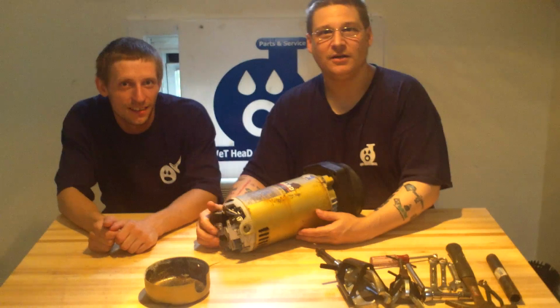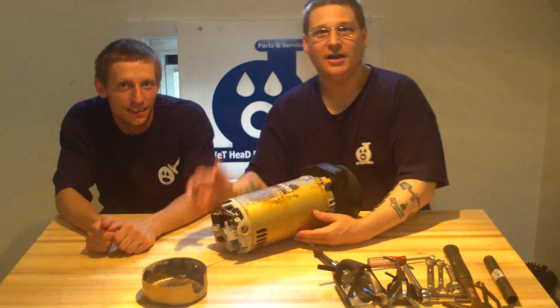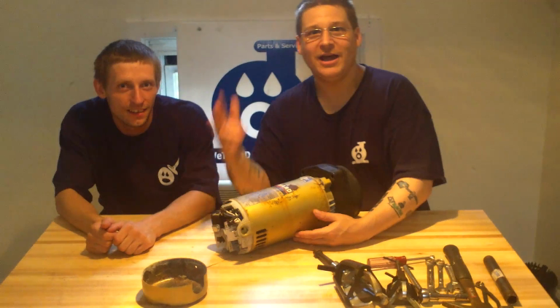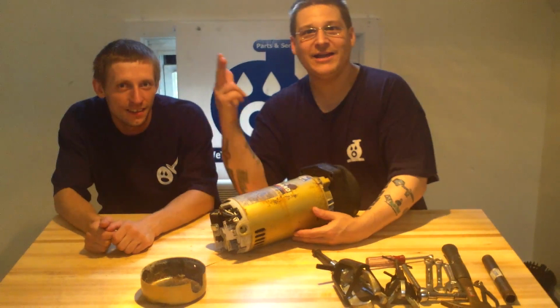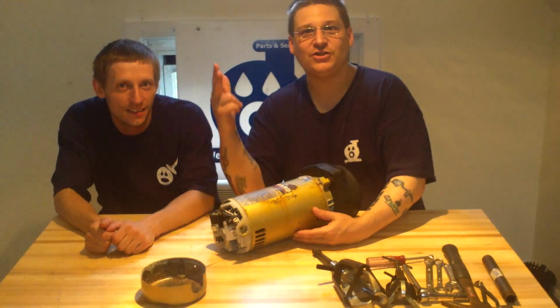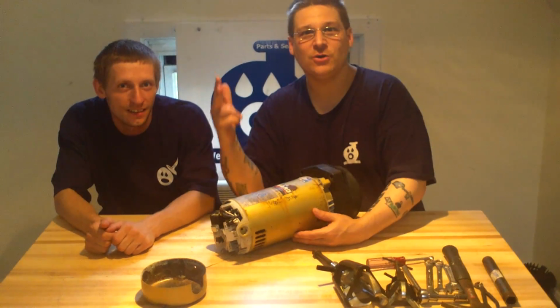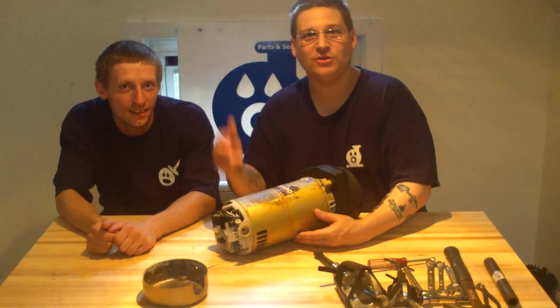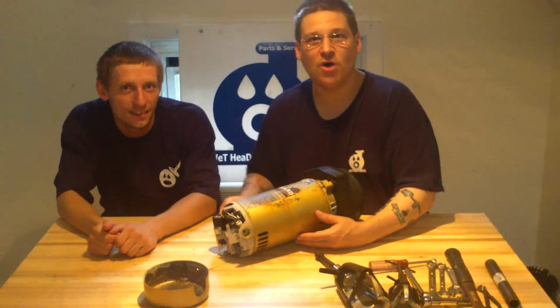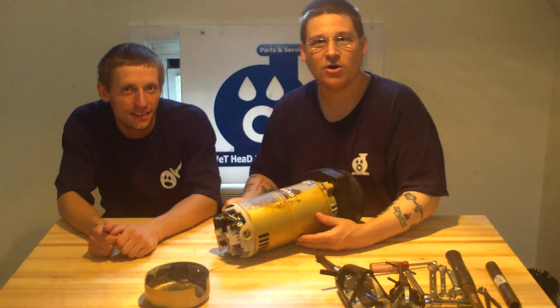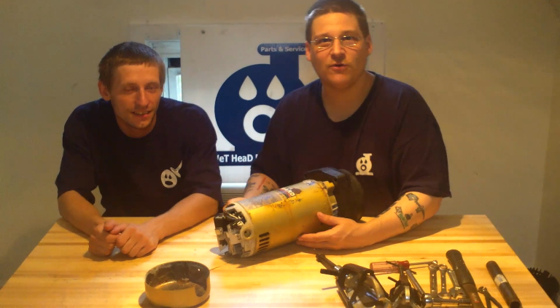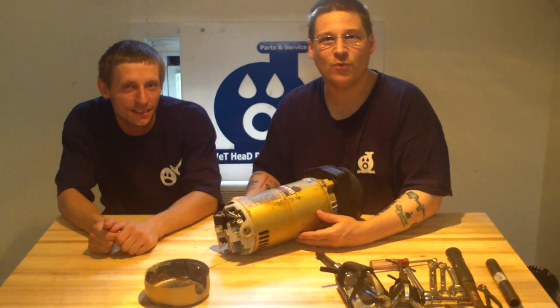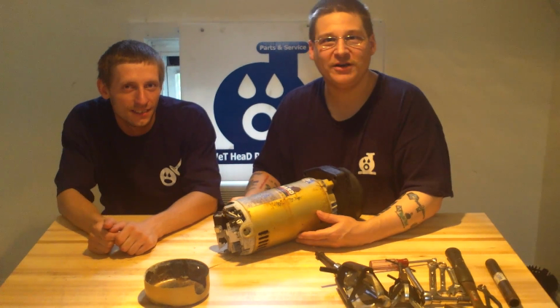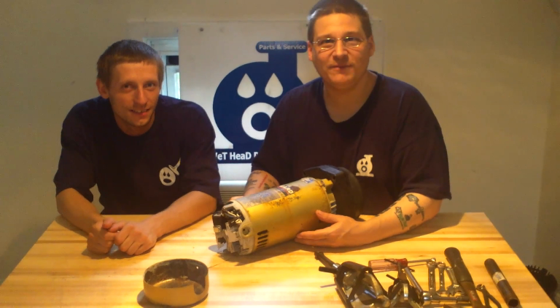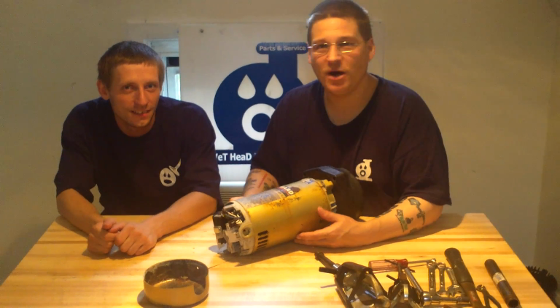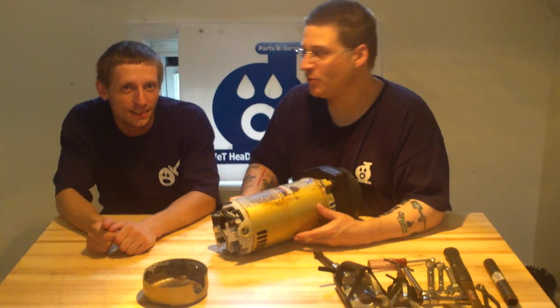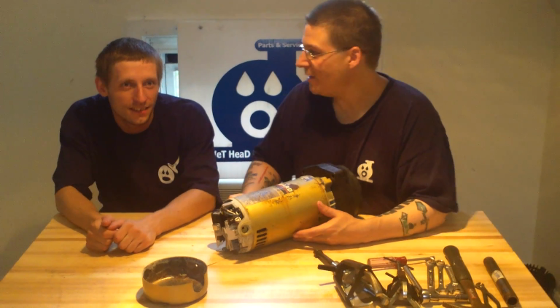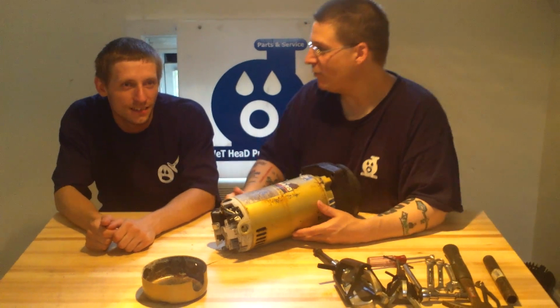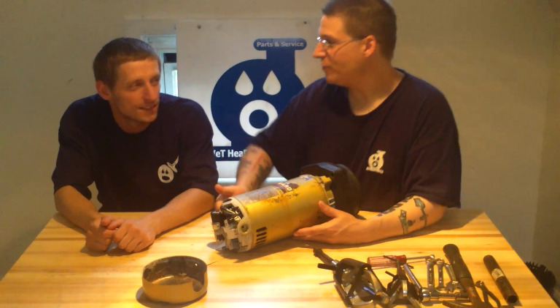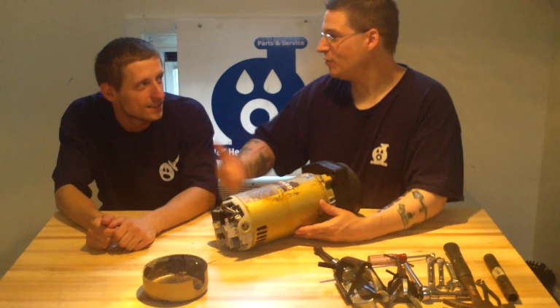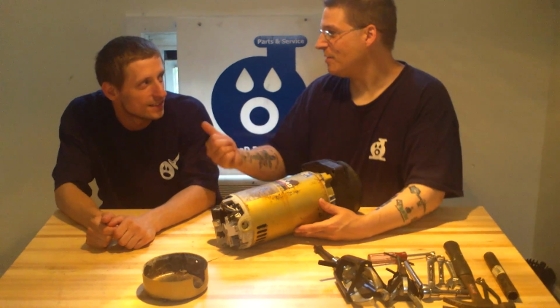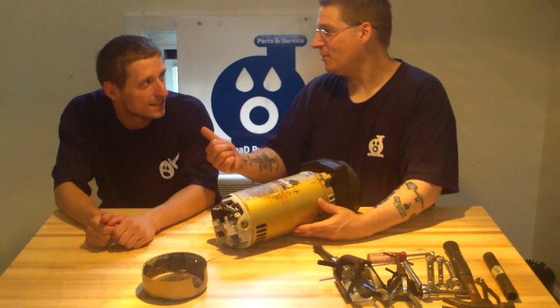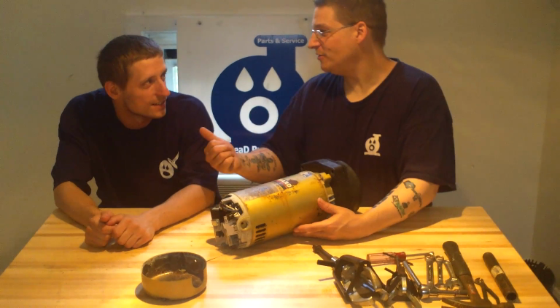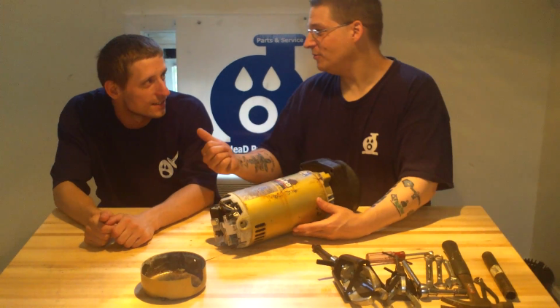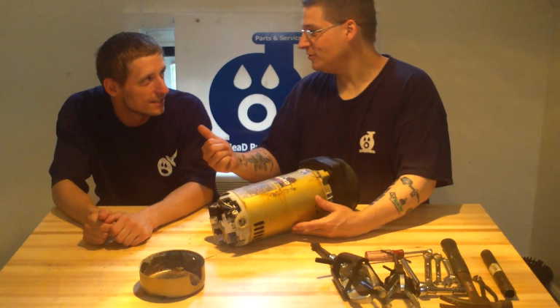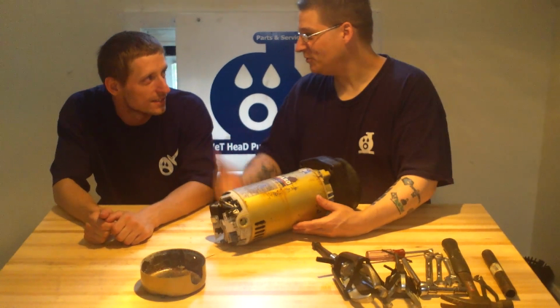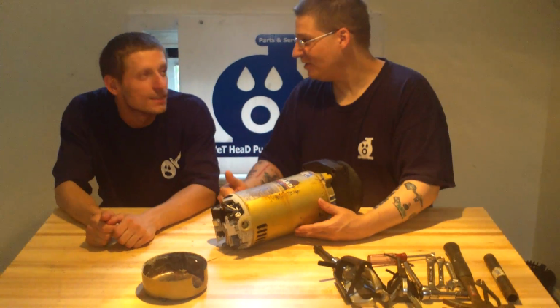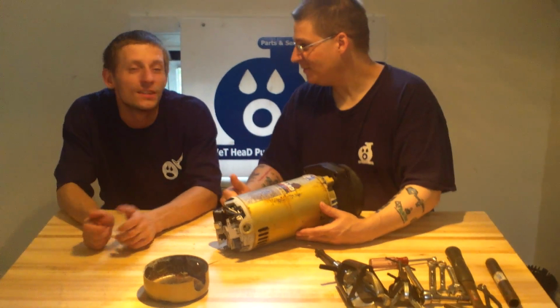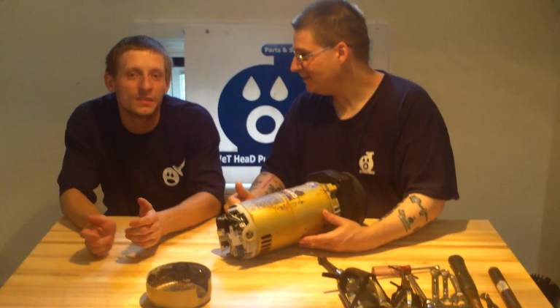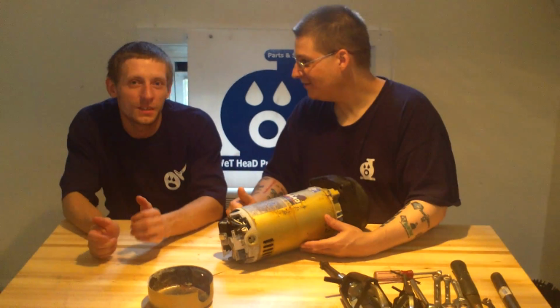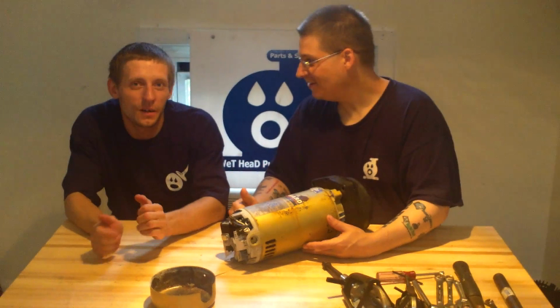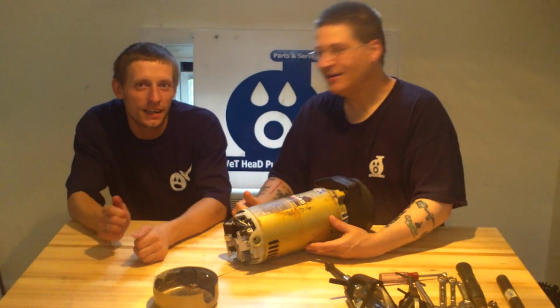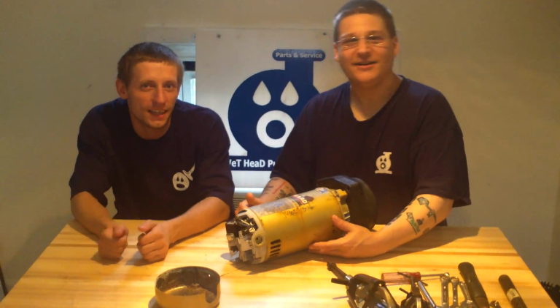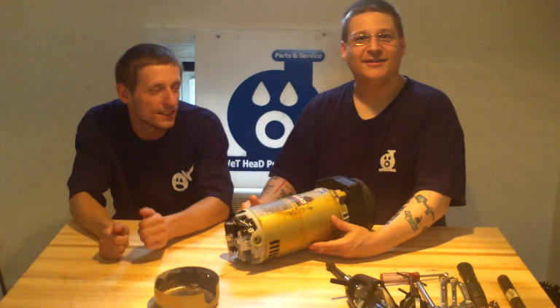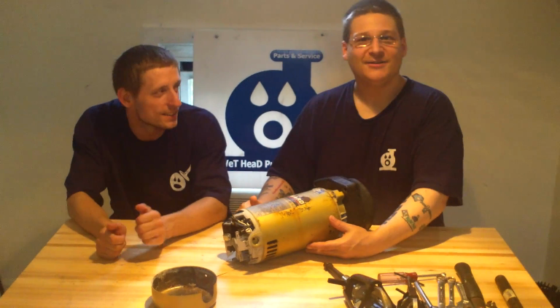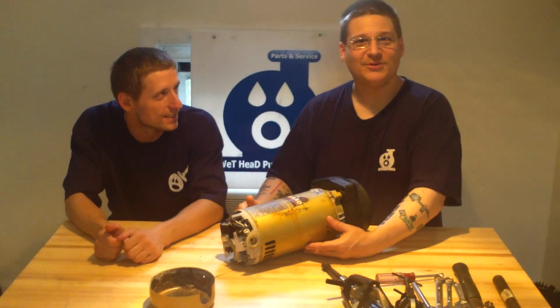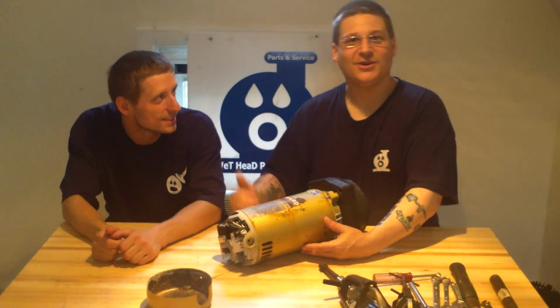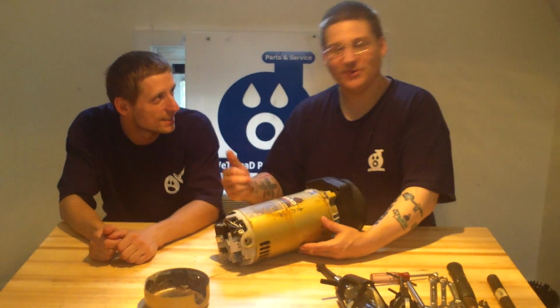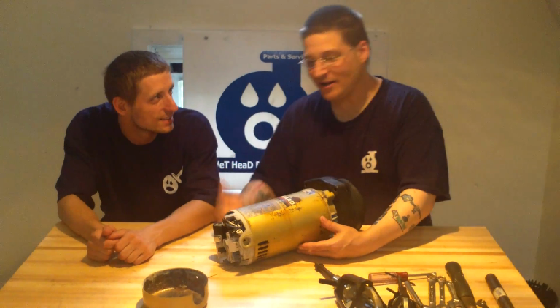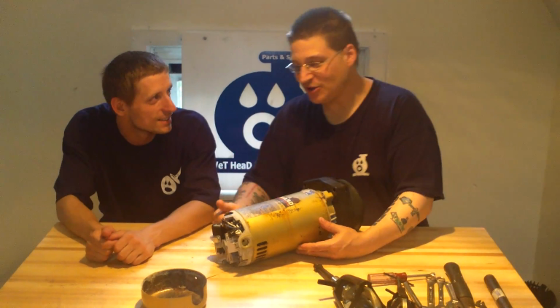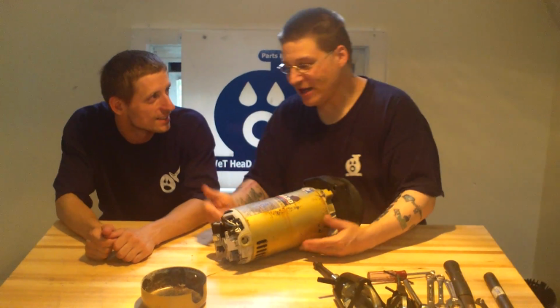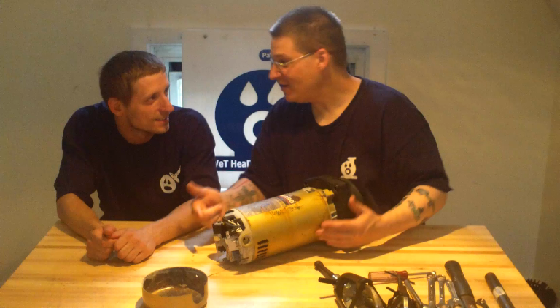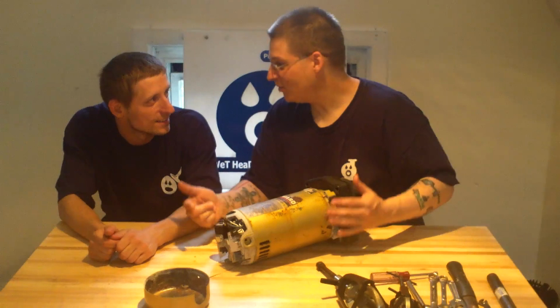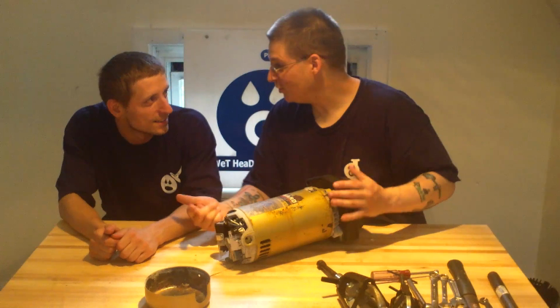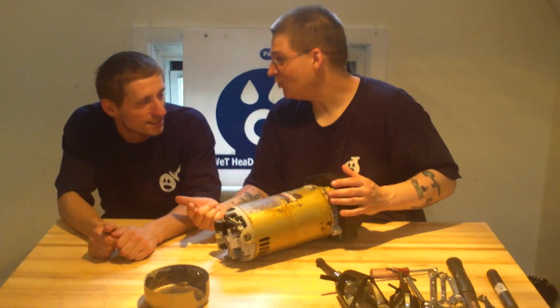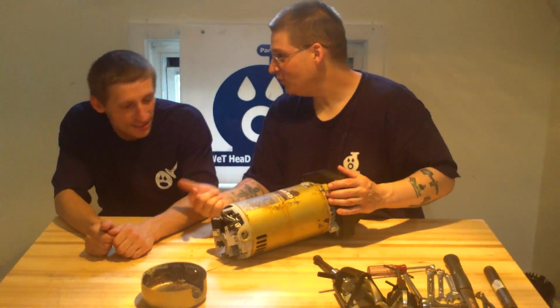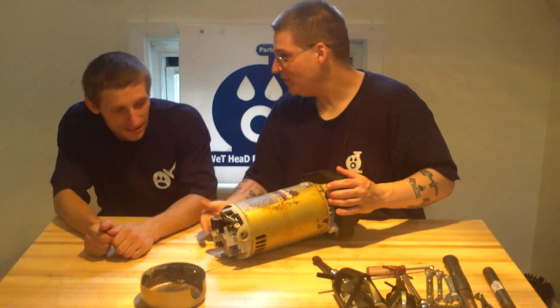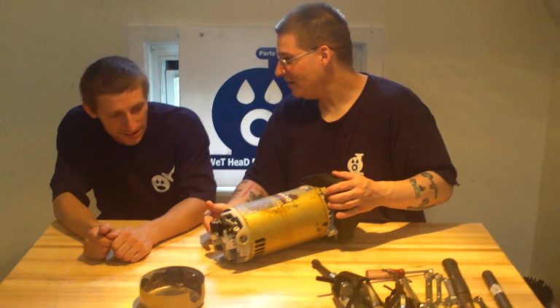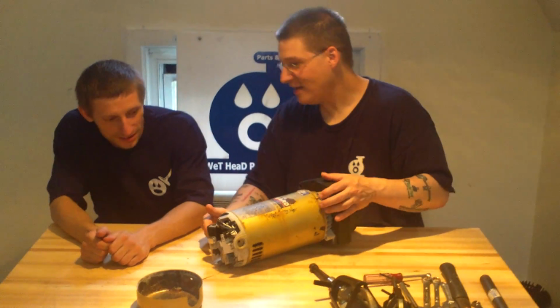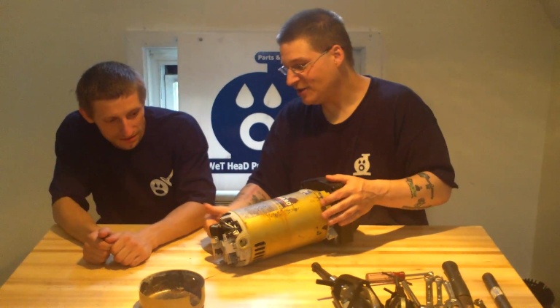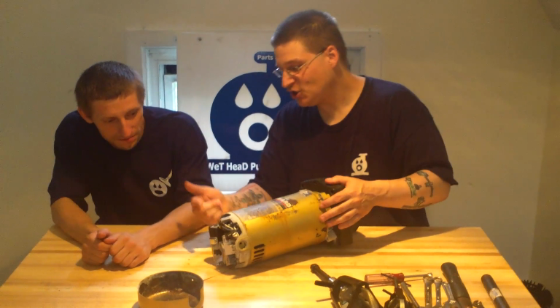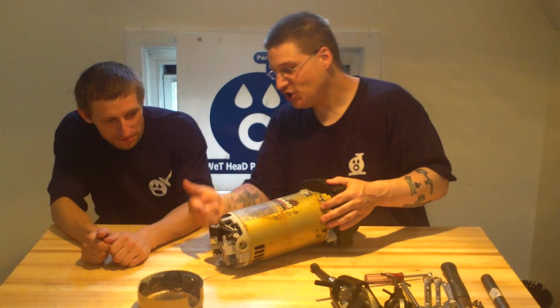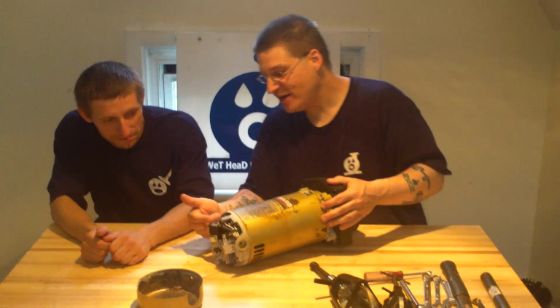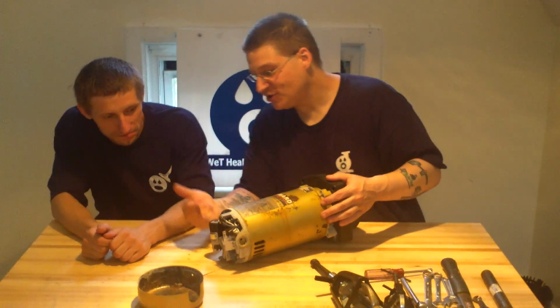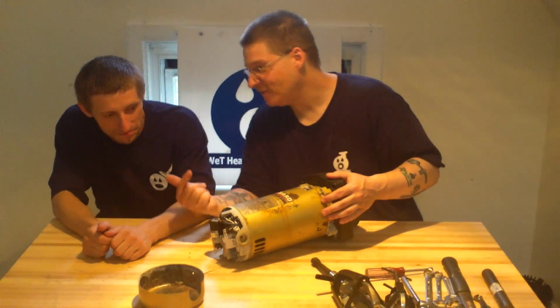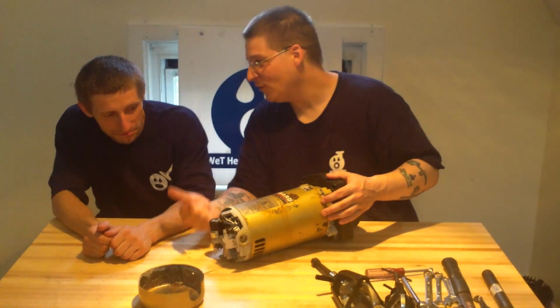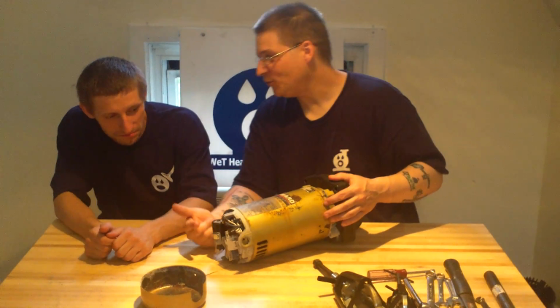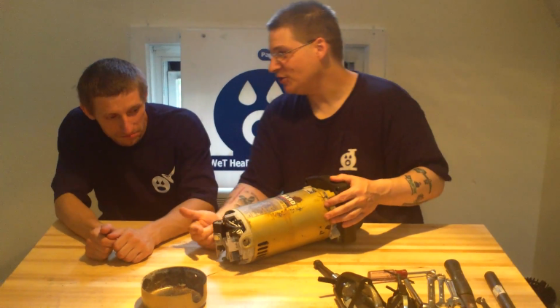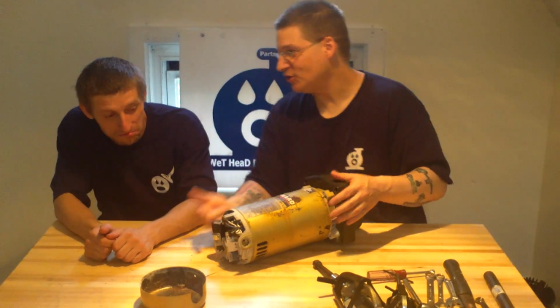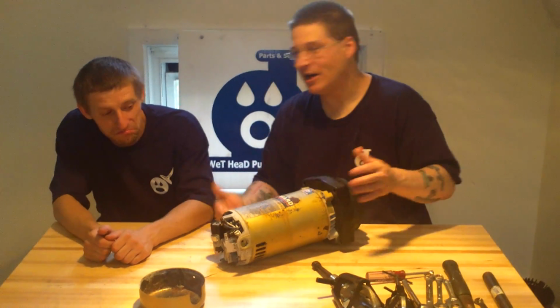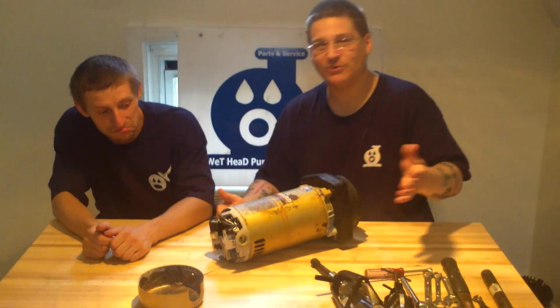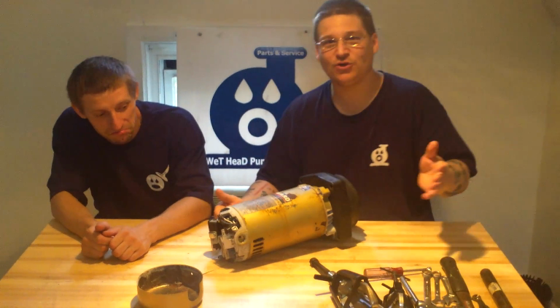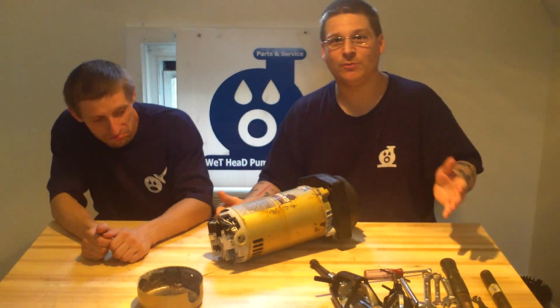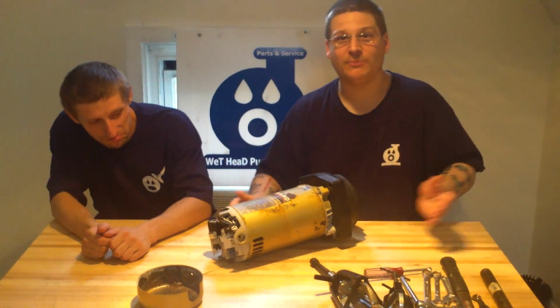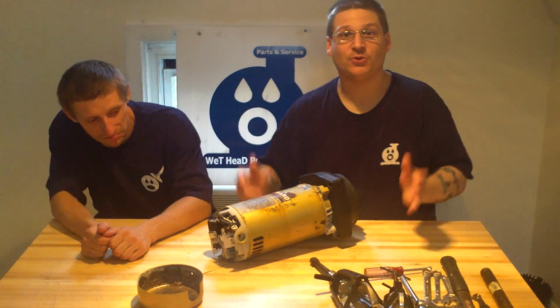Hey, it's Joe Tamargo from Wet Head Pump Repair over here with my buddy Lucas. Today we're going to show you how to change the voltage in the Hayward Super Pump.